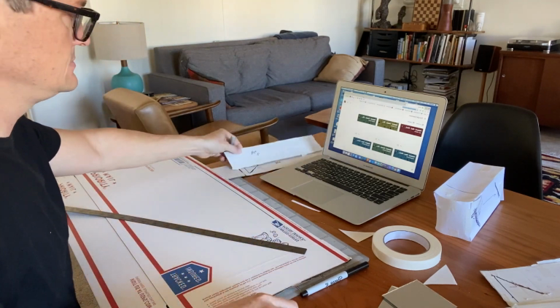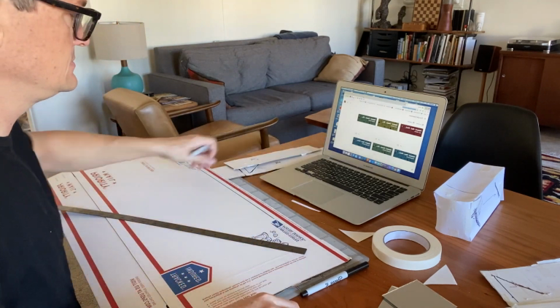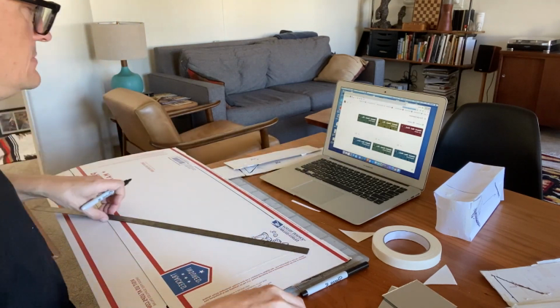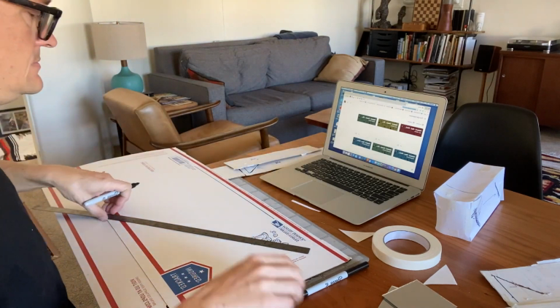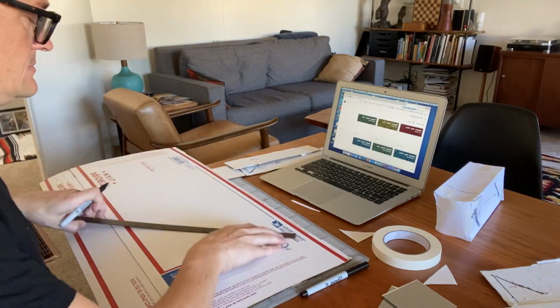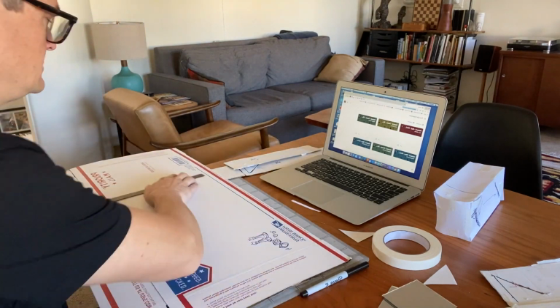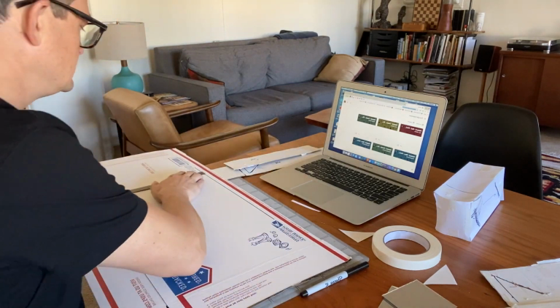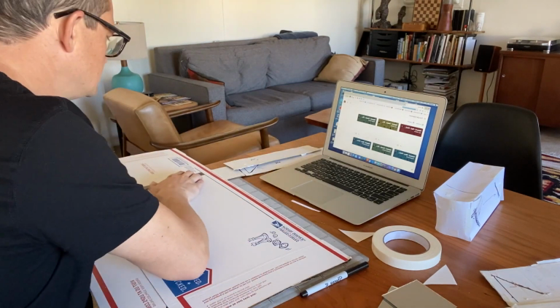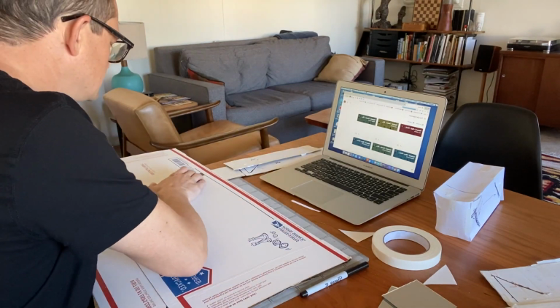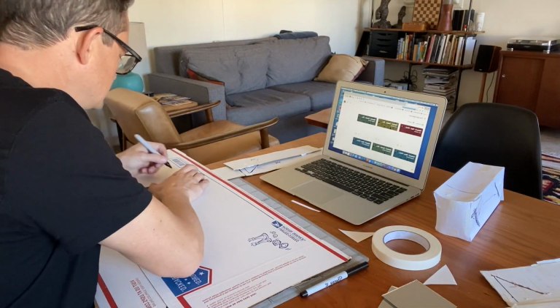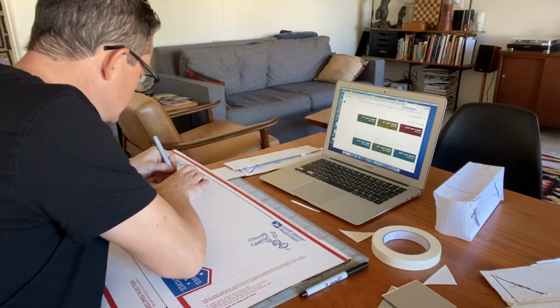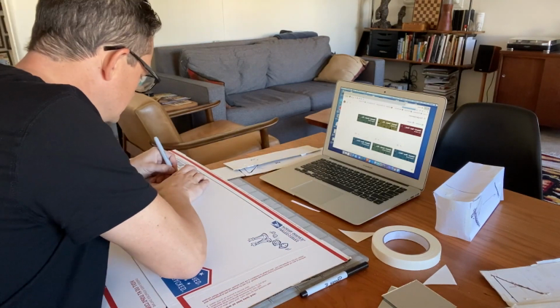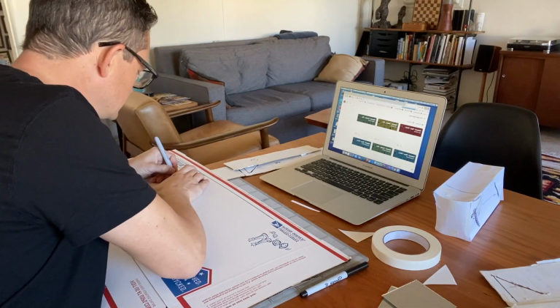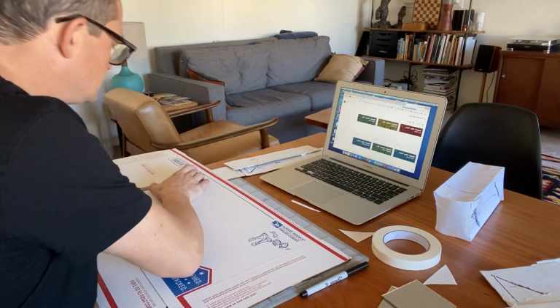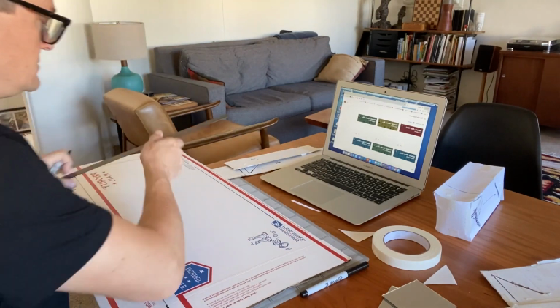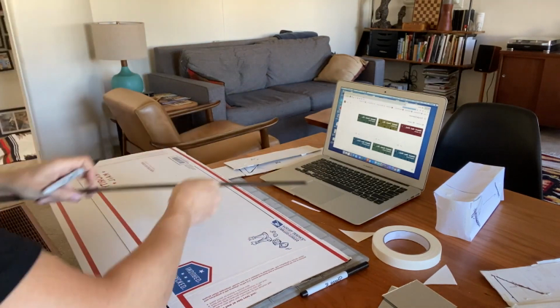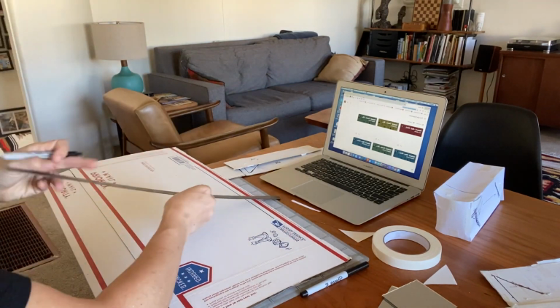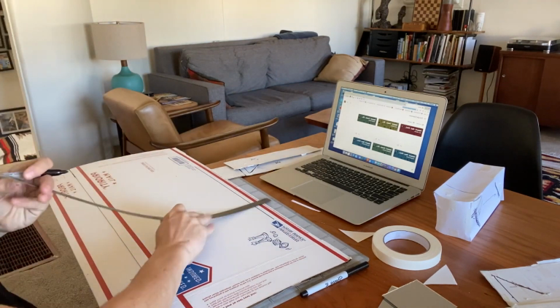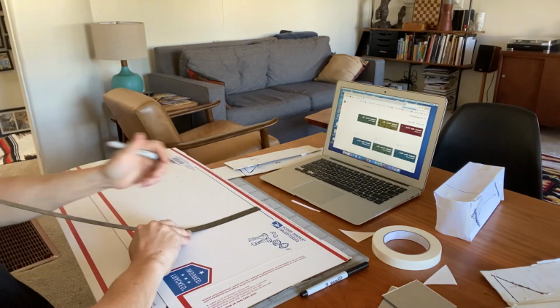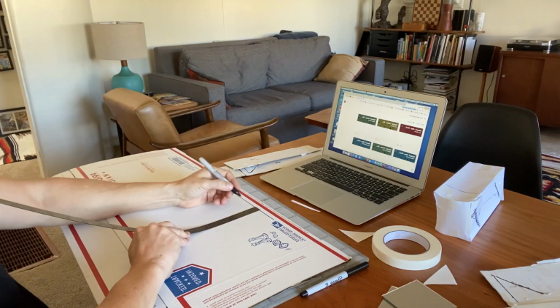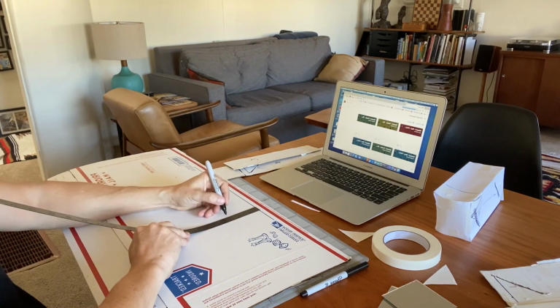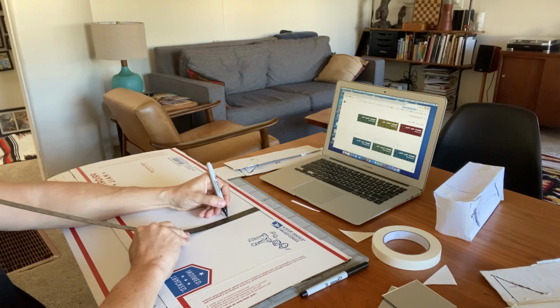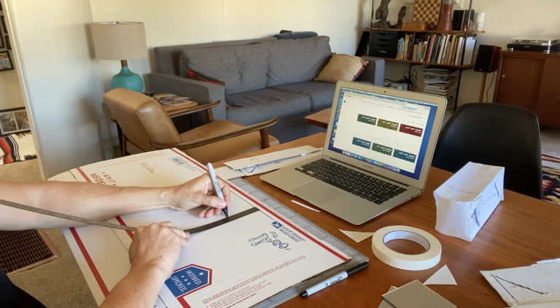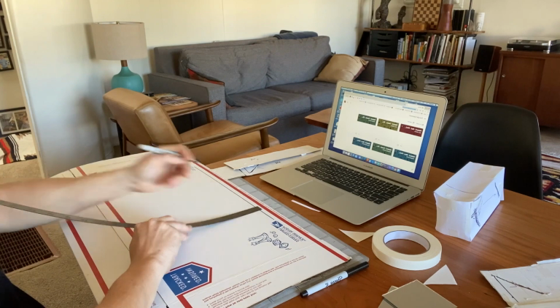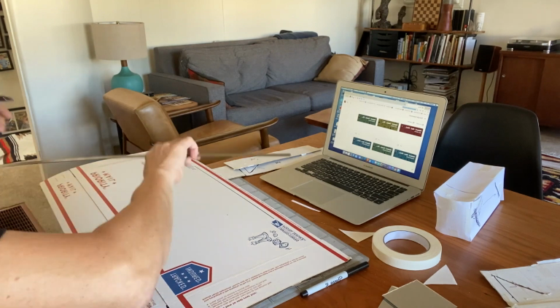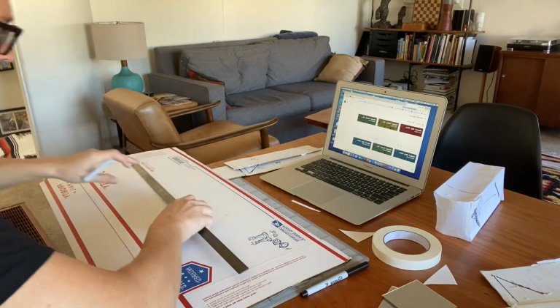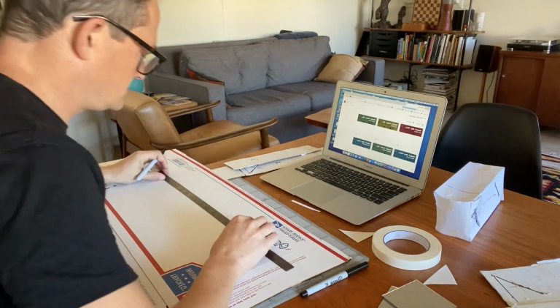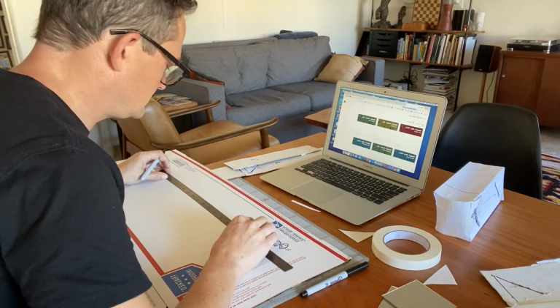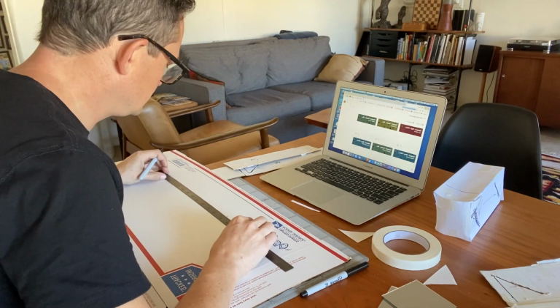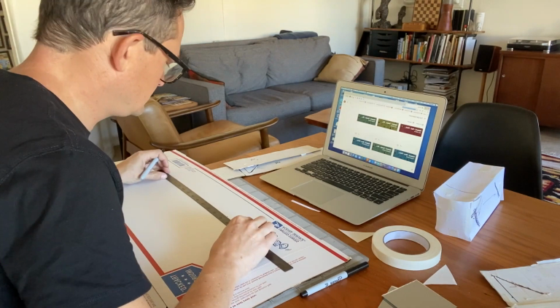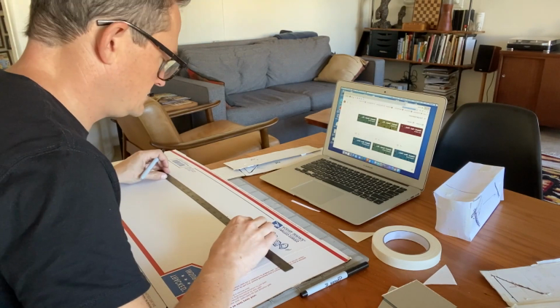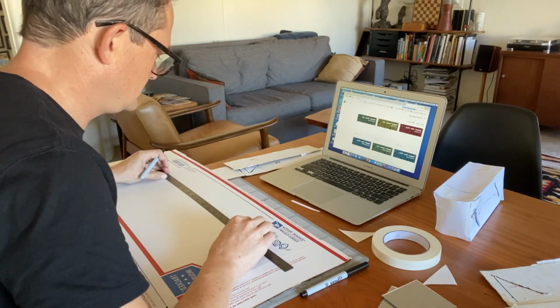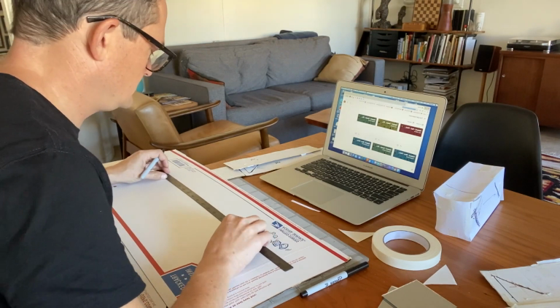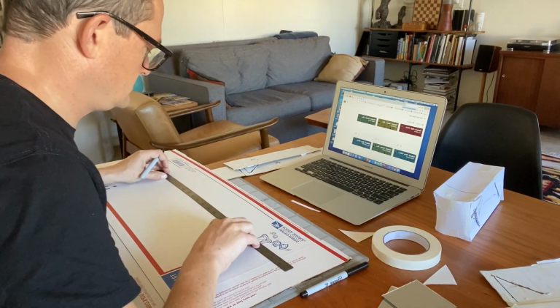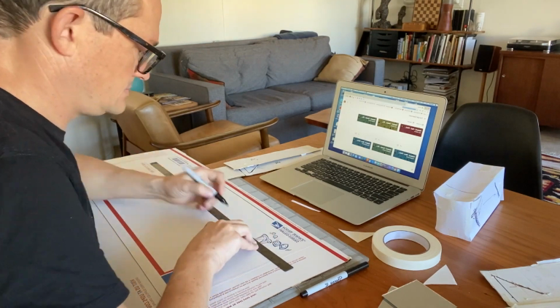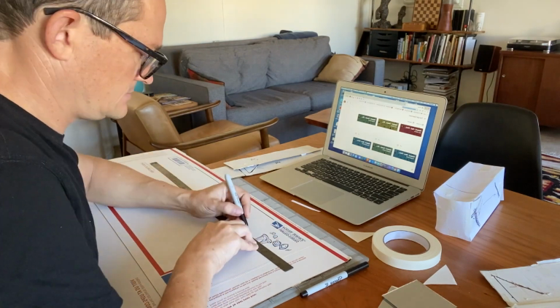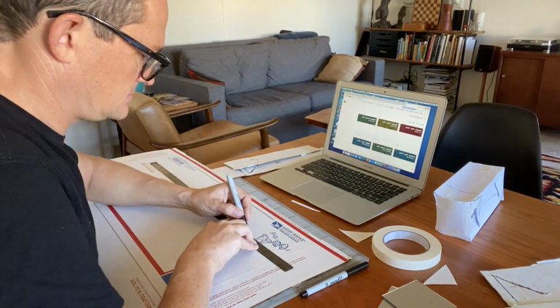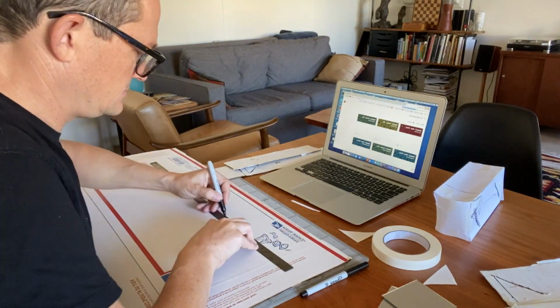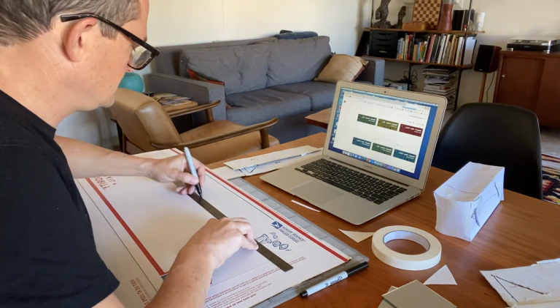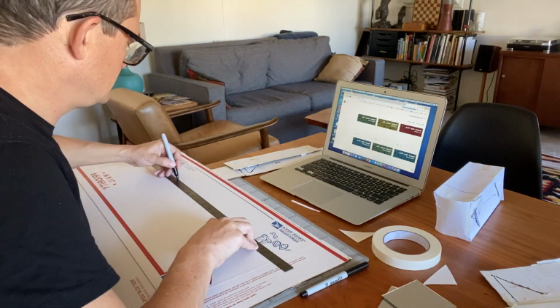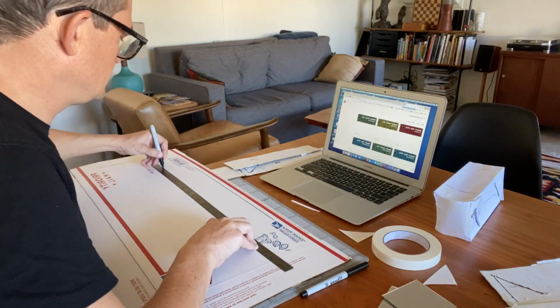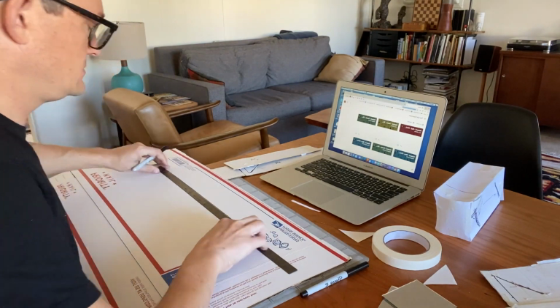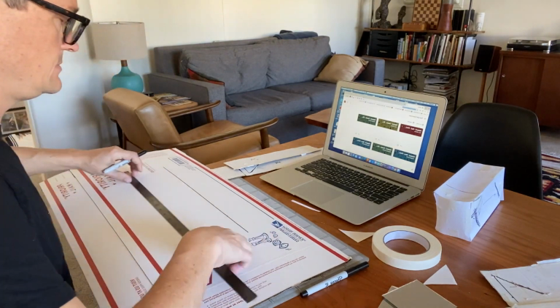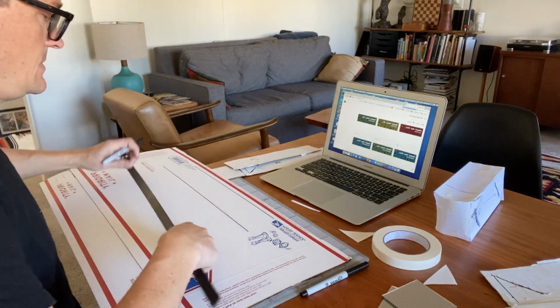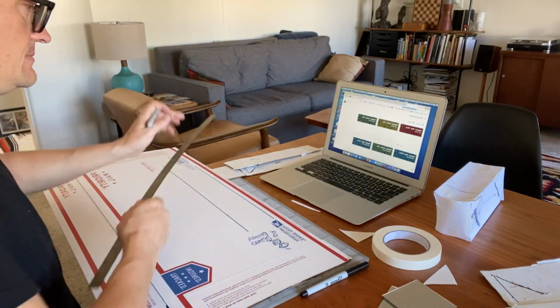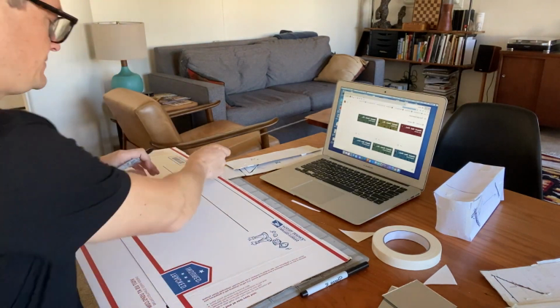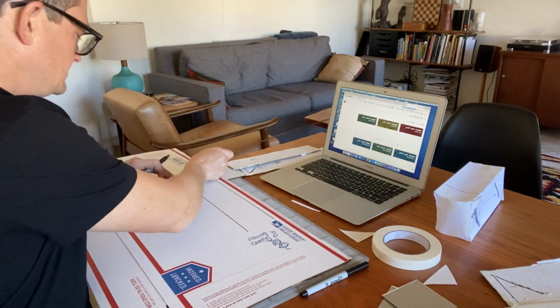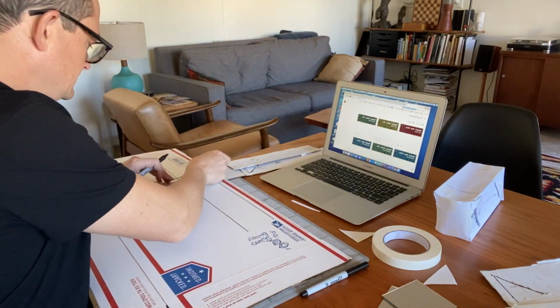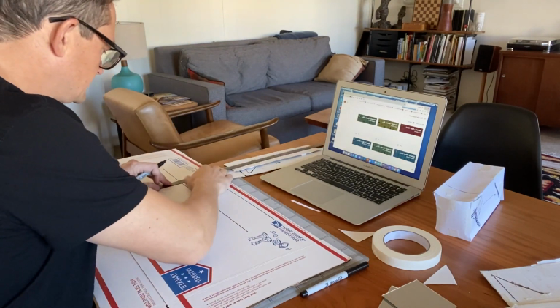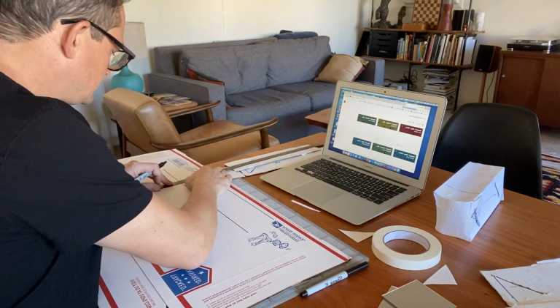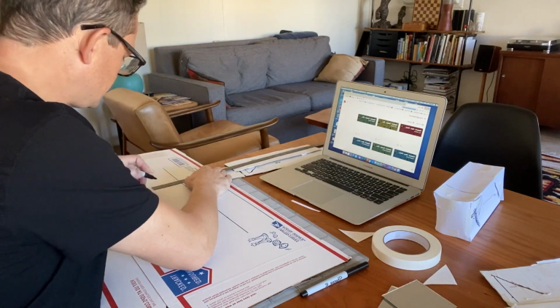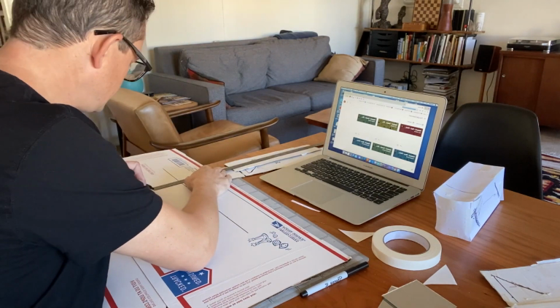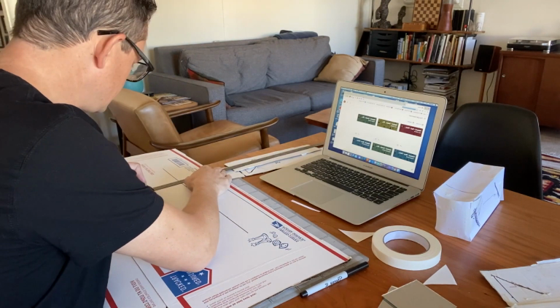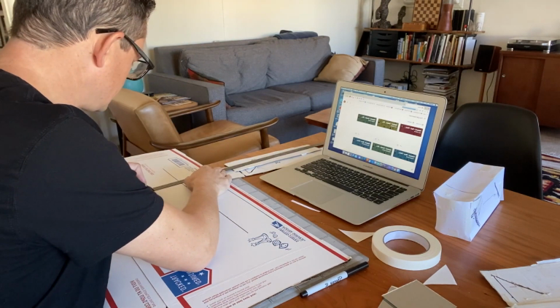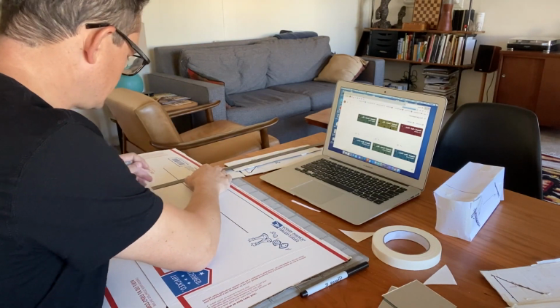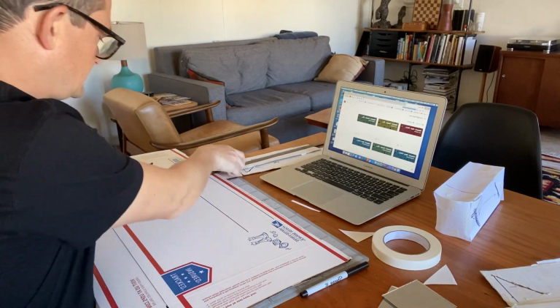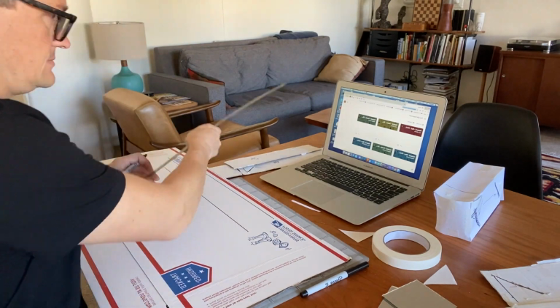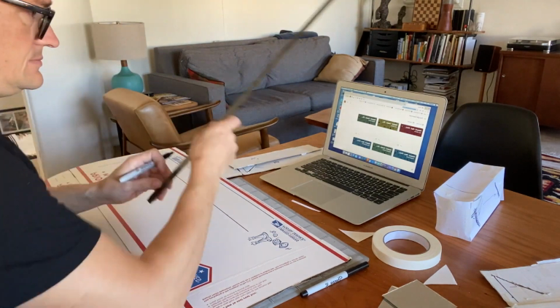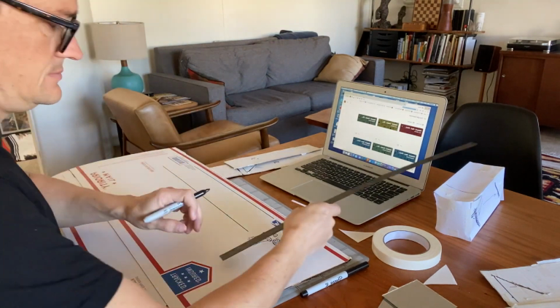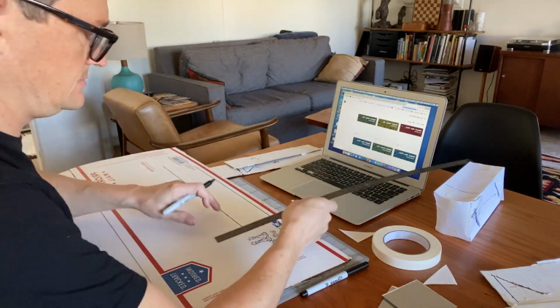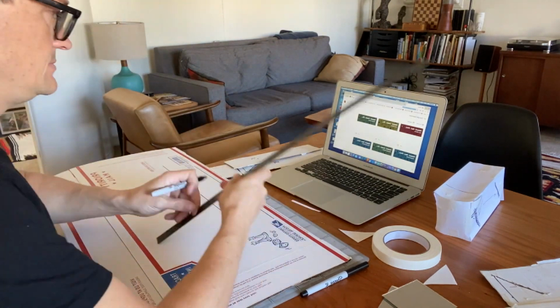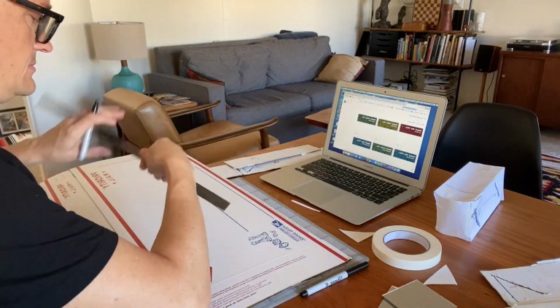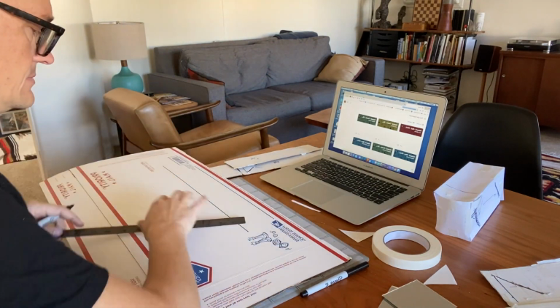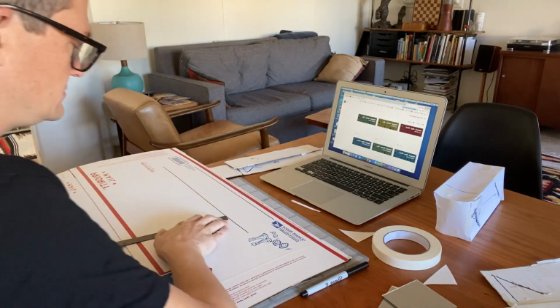Here I am laying out all the sides and marking everything out very carefully, being as precise as I can.